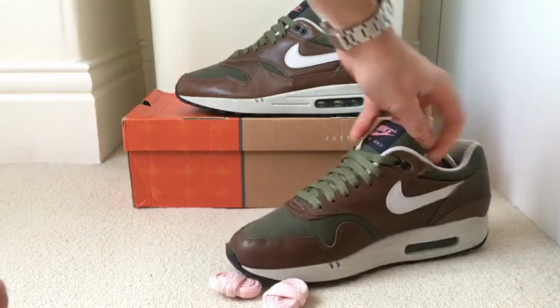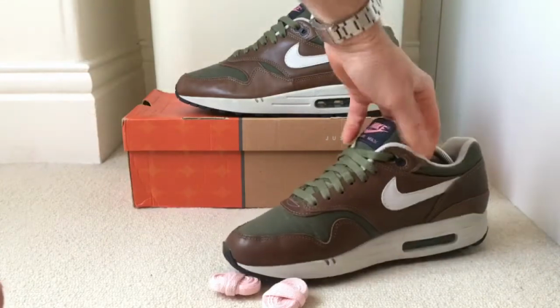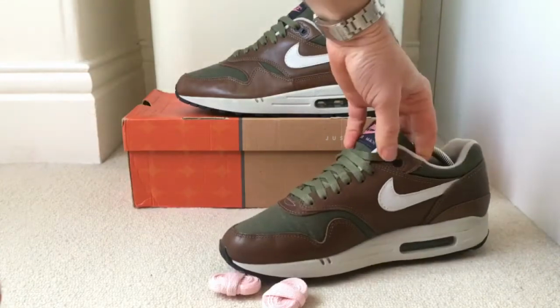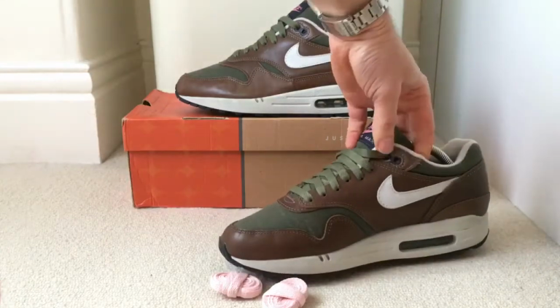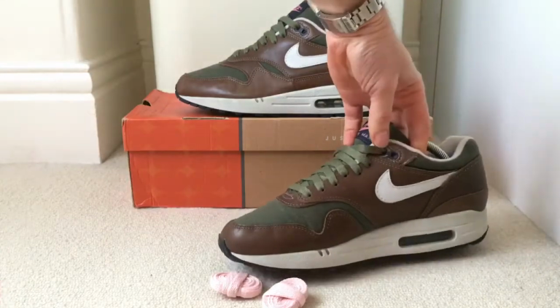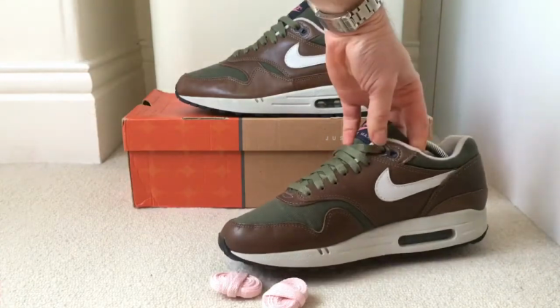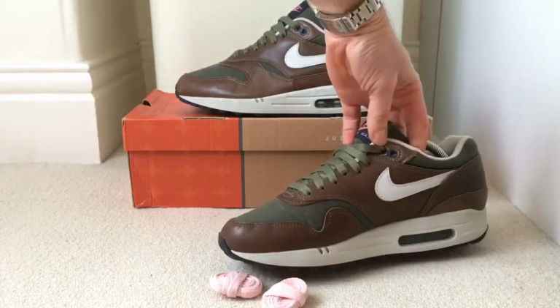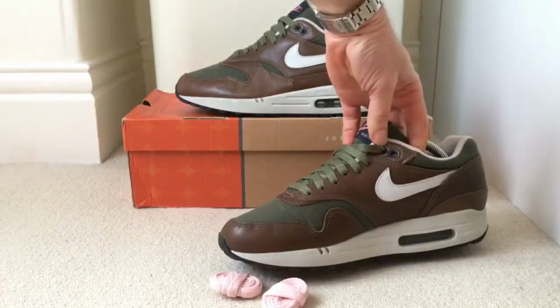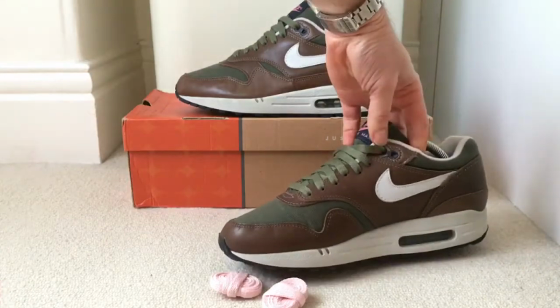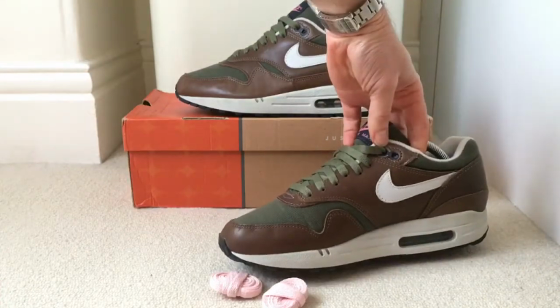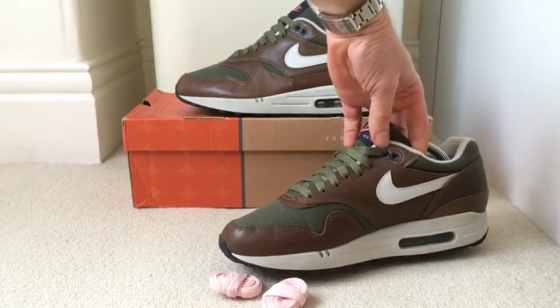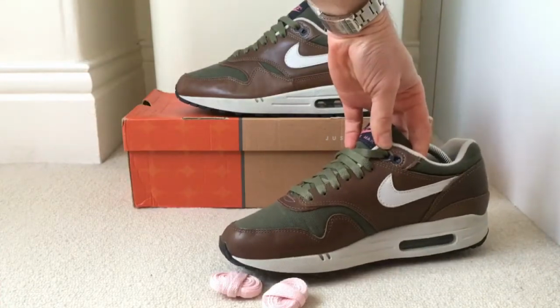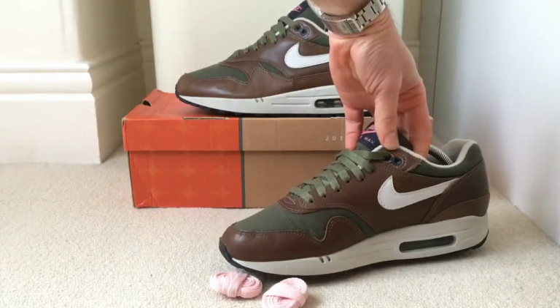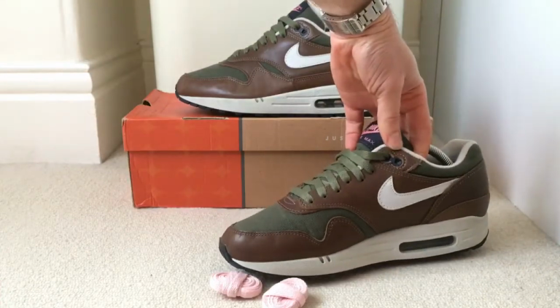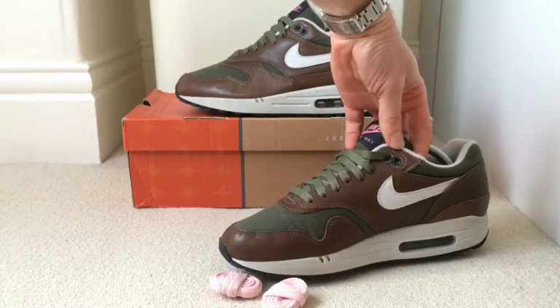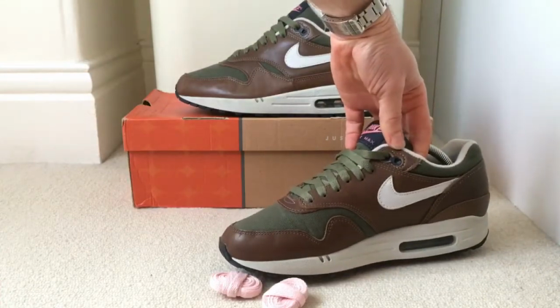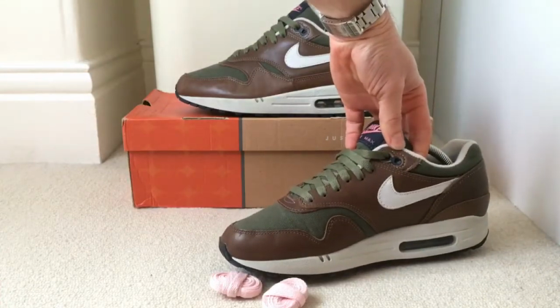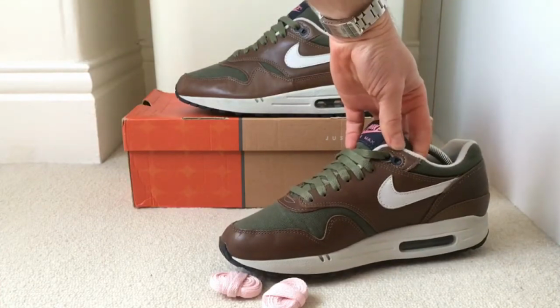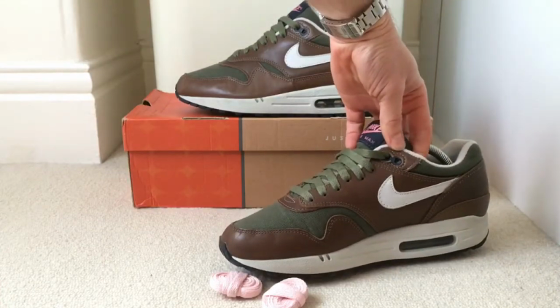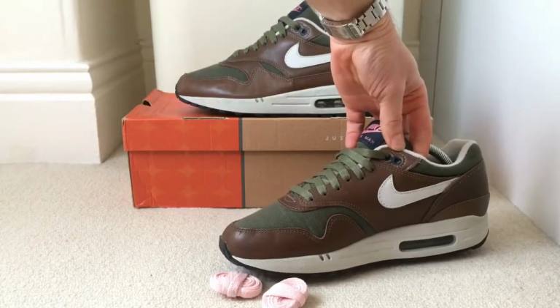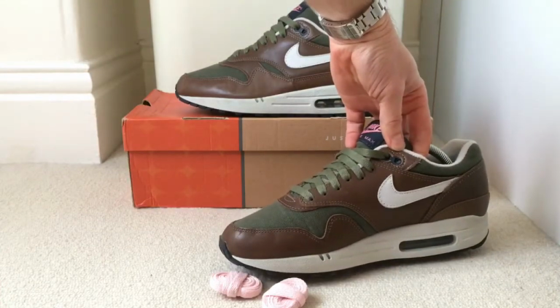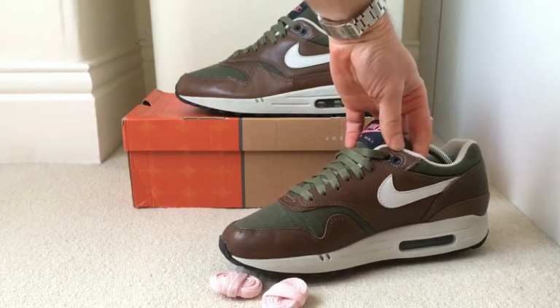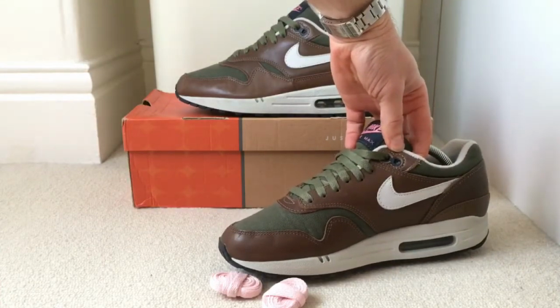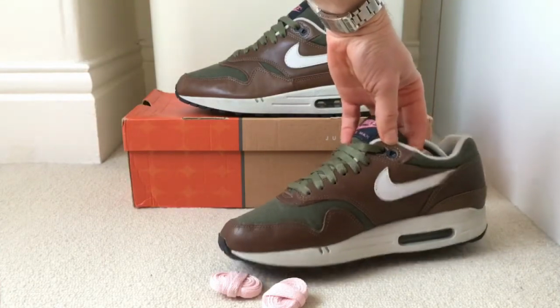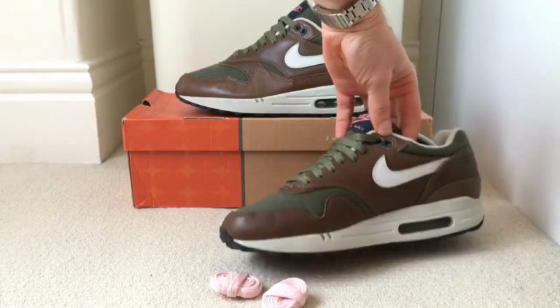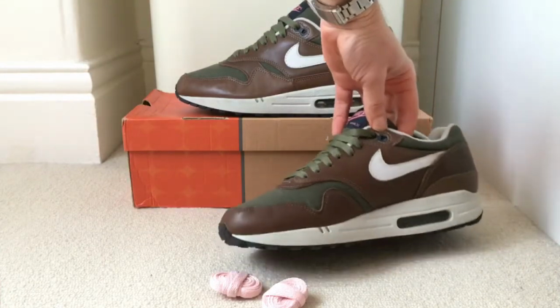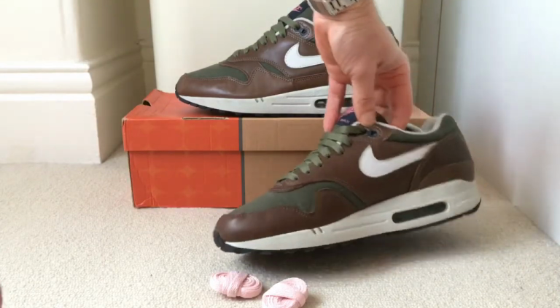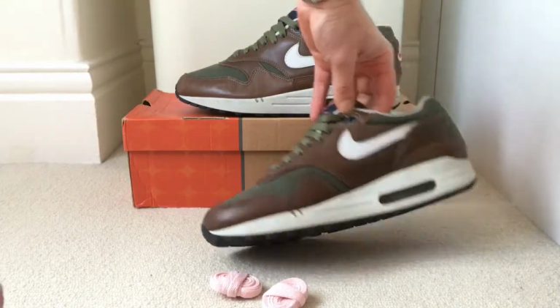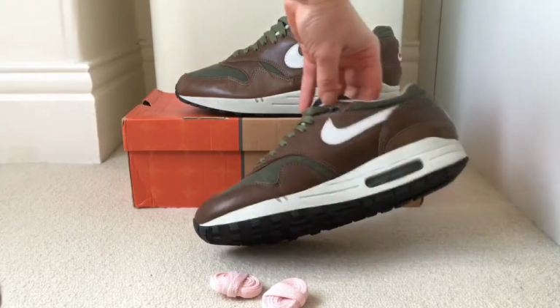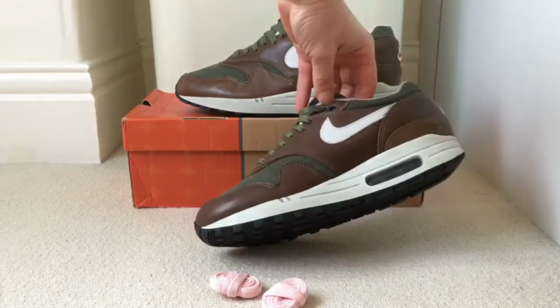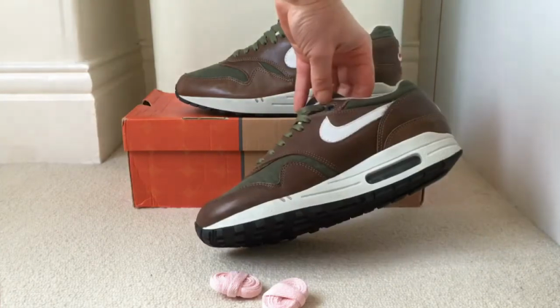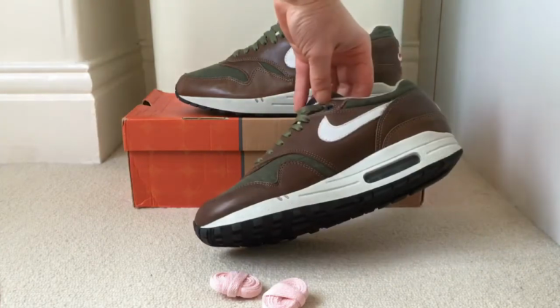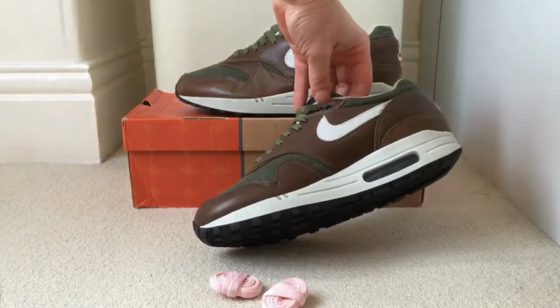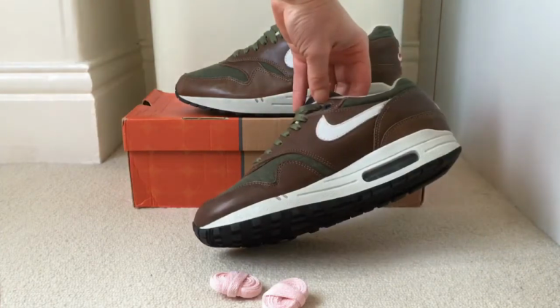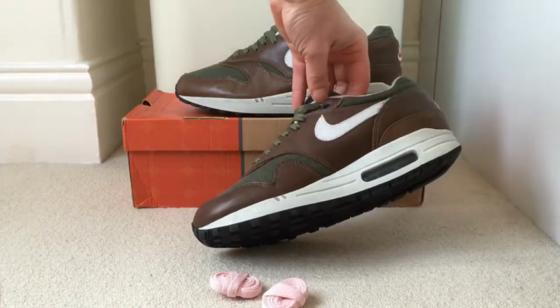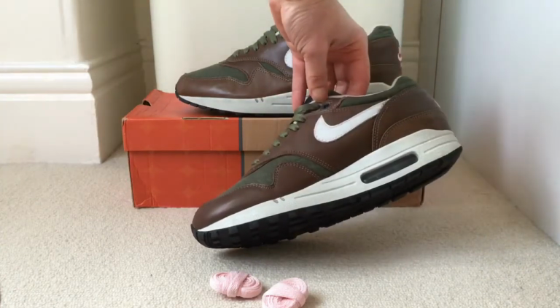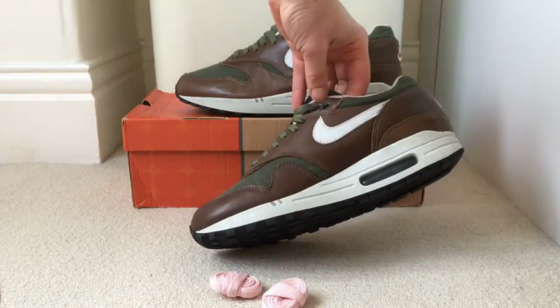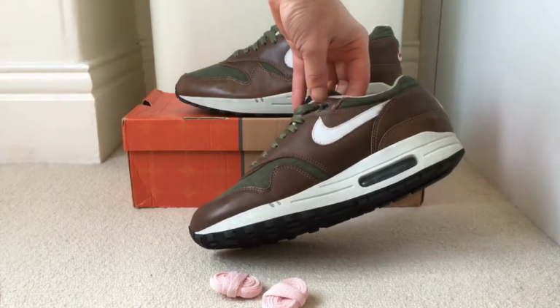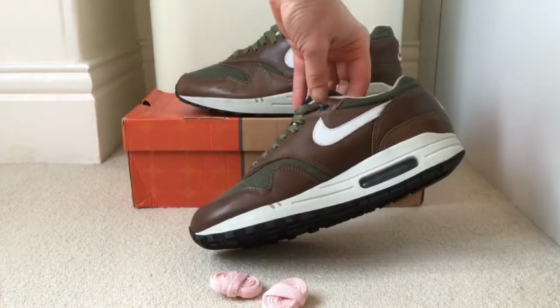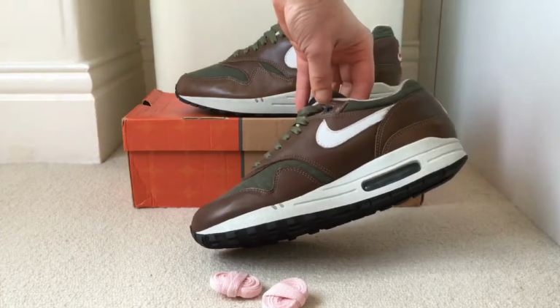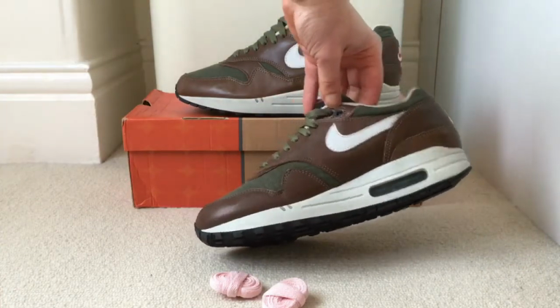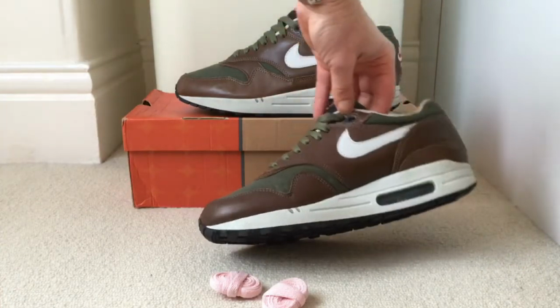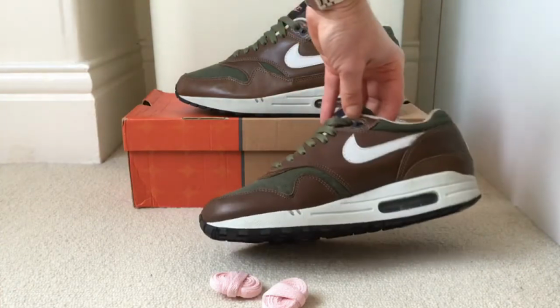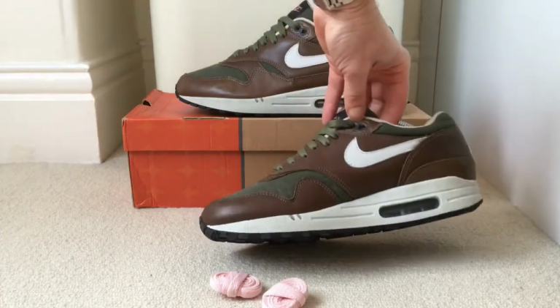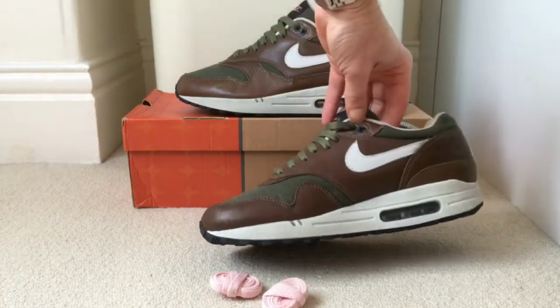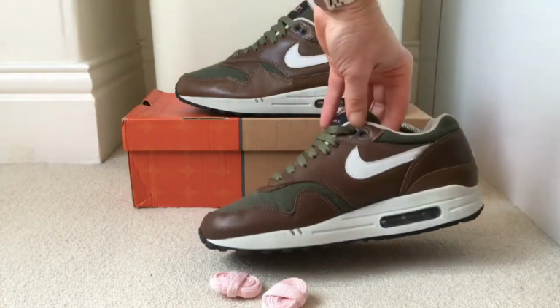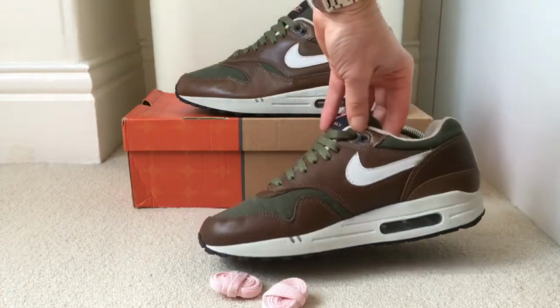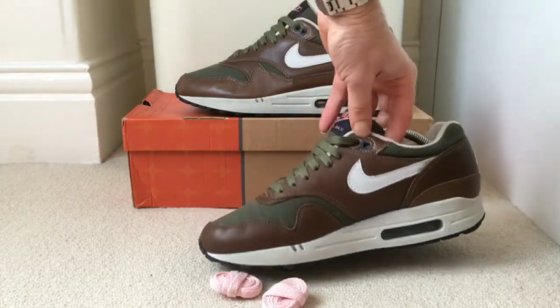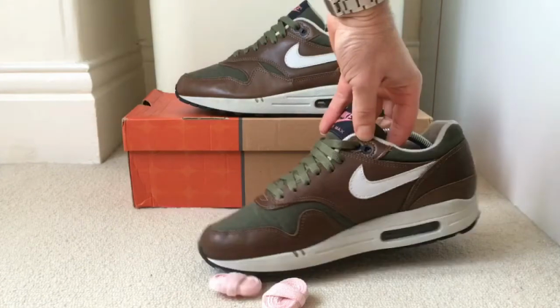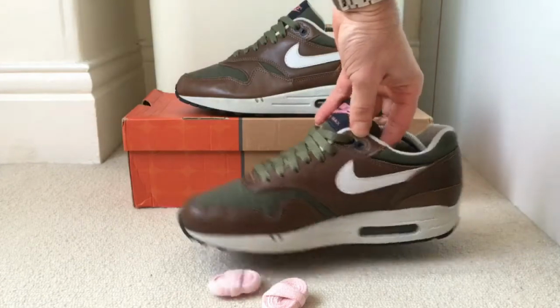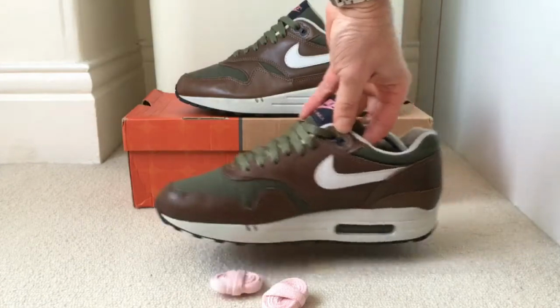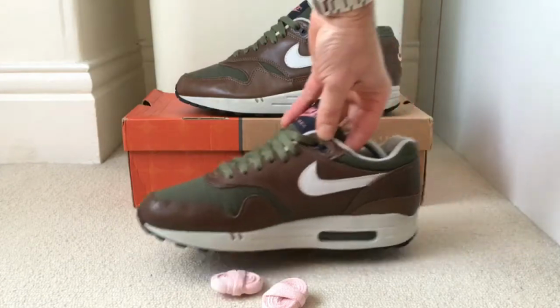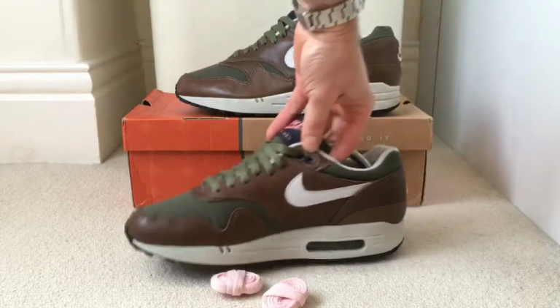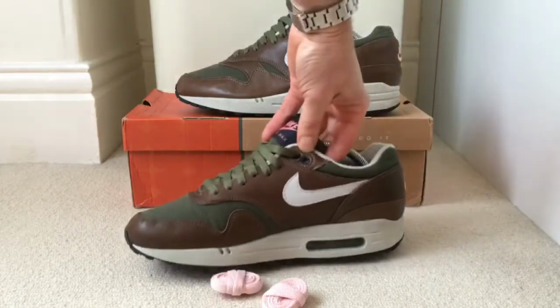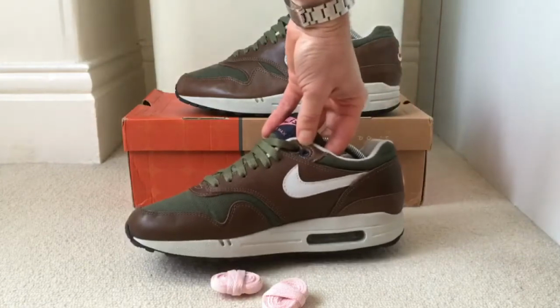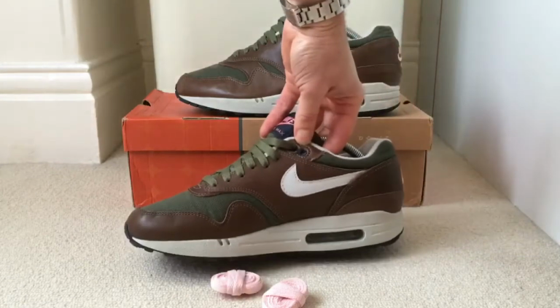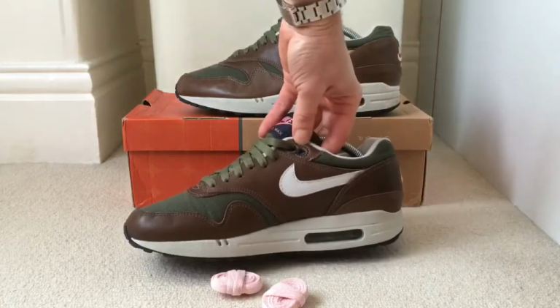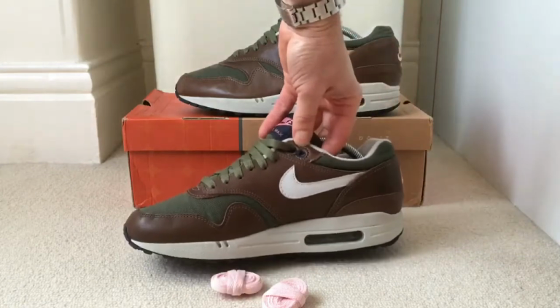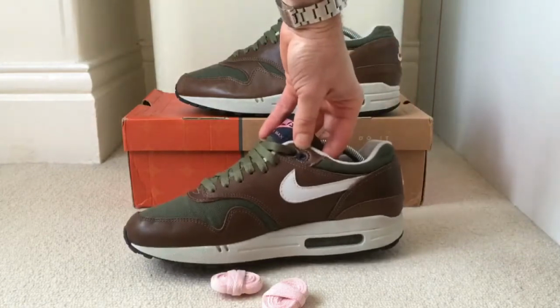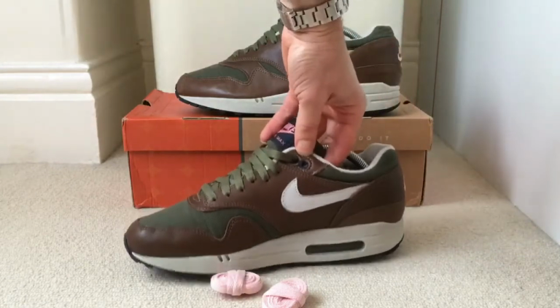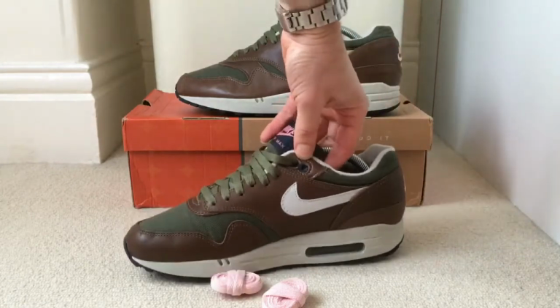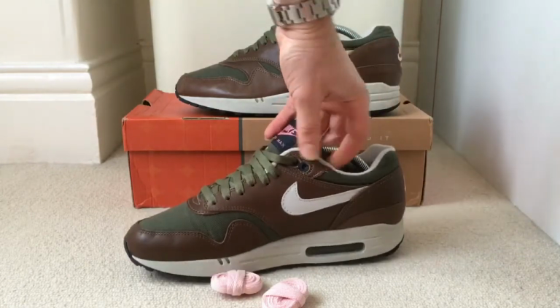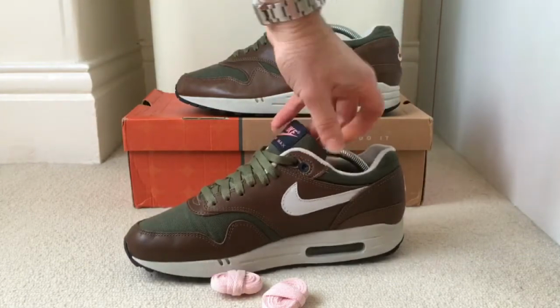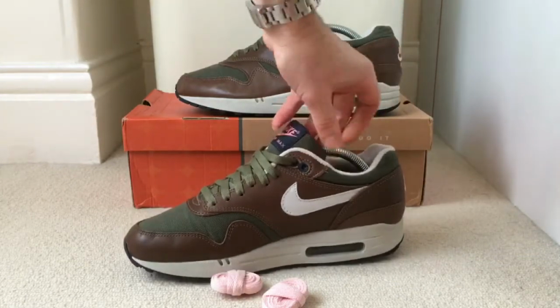Top eyelets — pretty much the same colour as the bubble. Very dark grey.